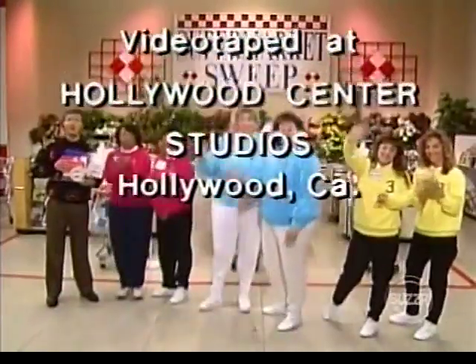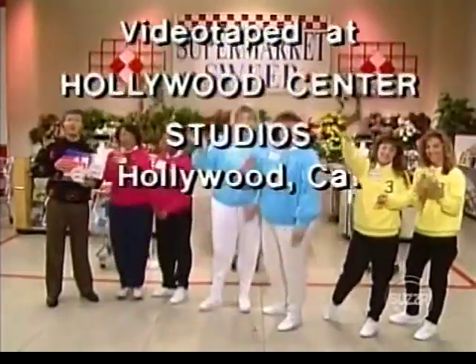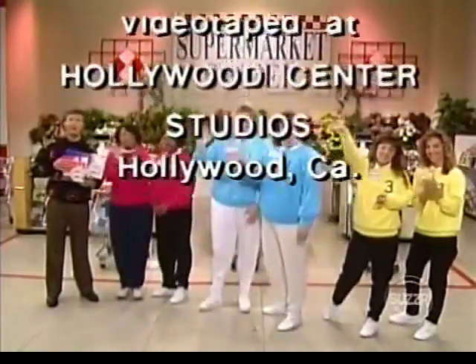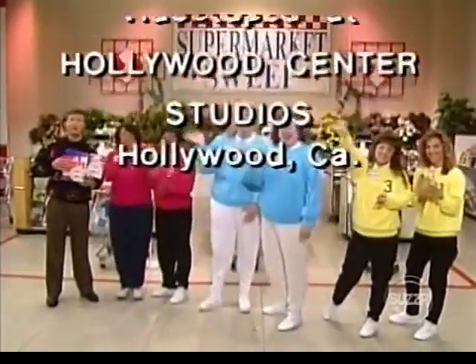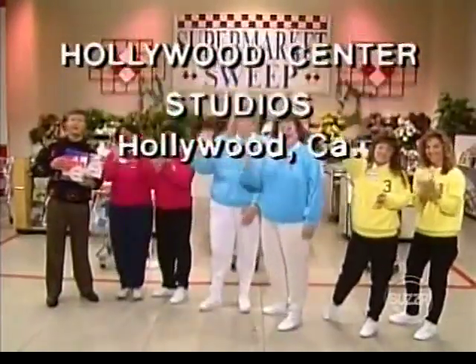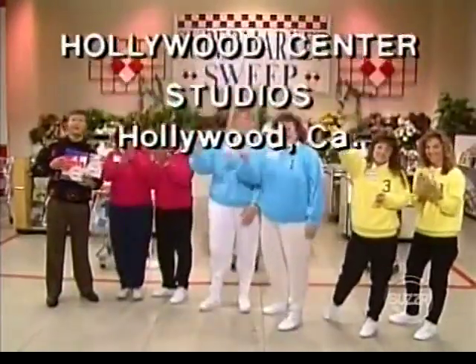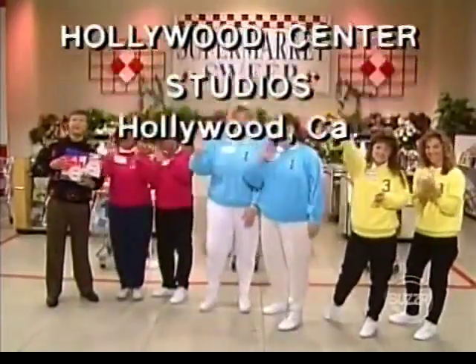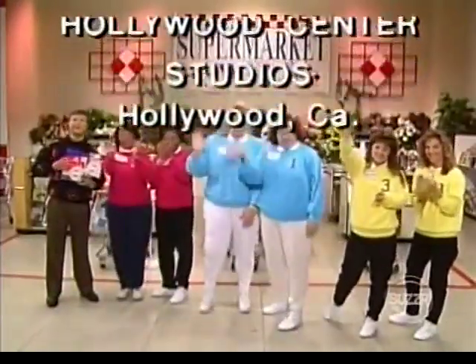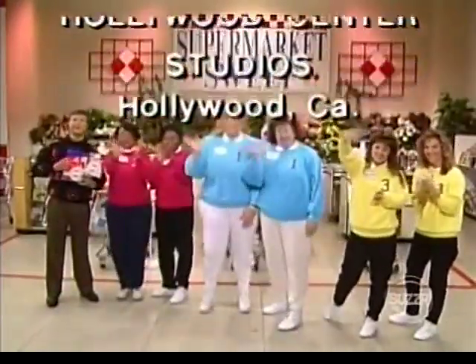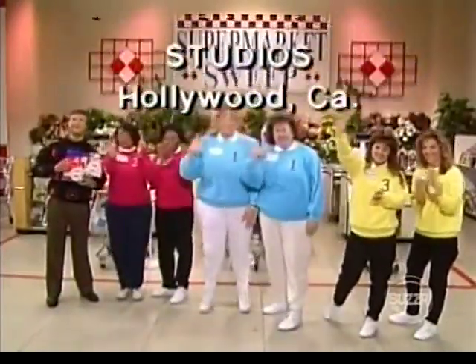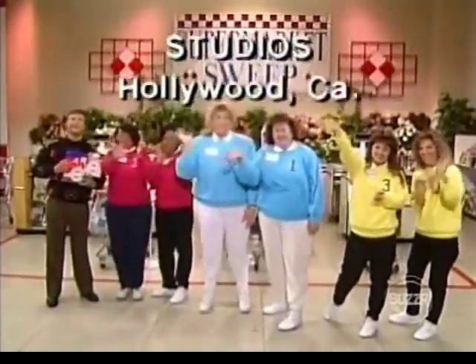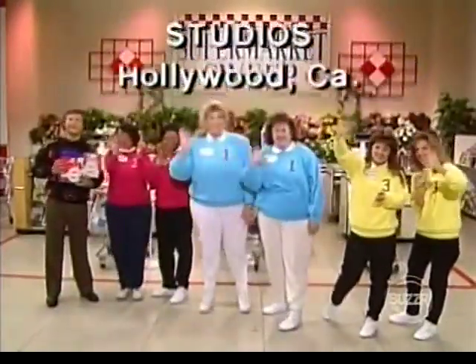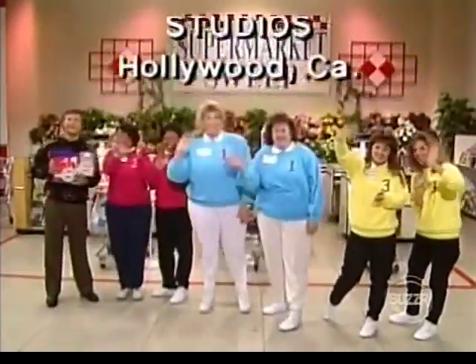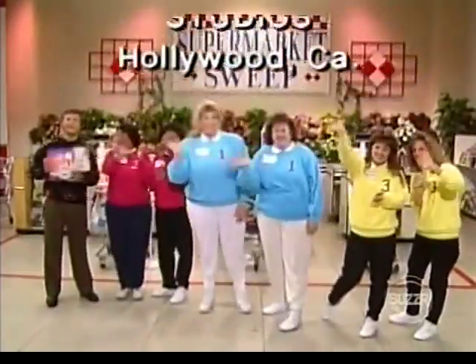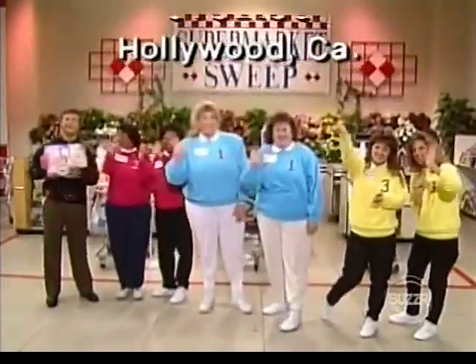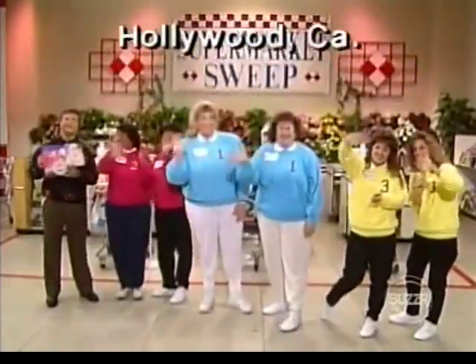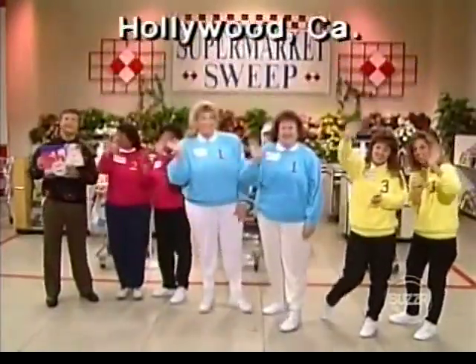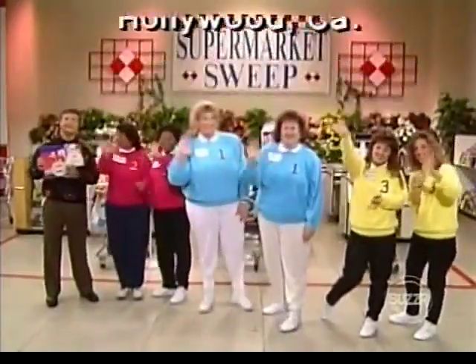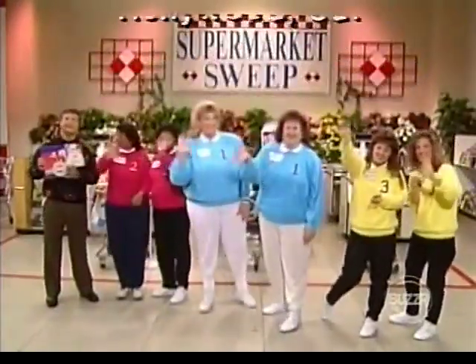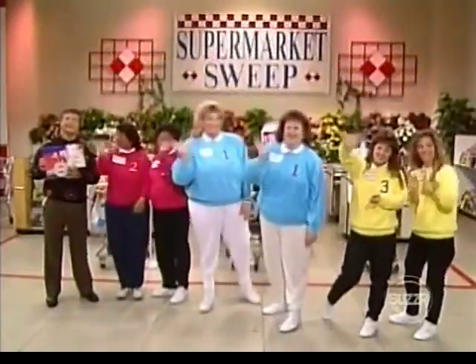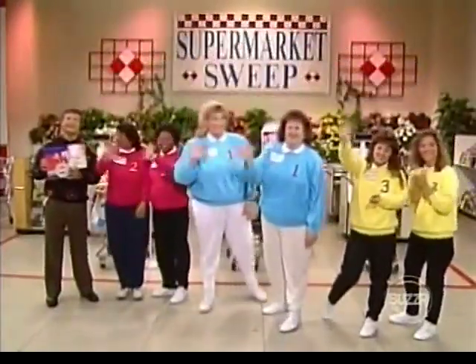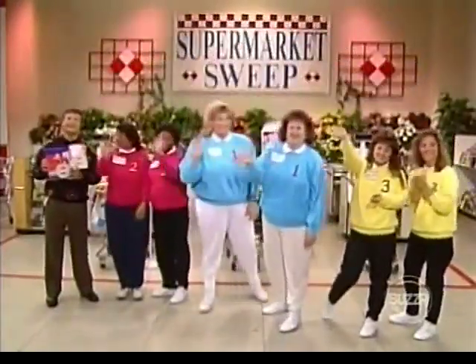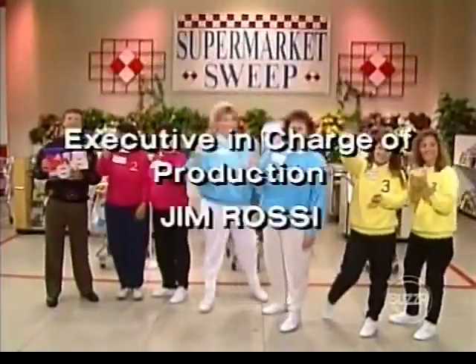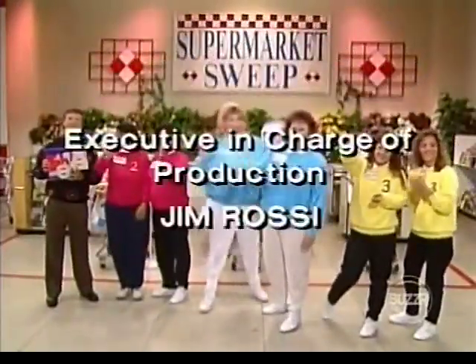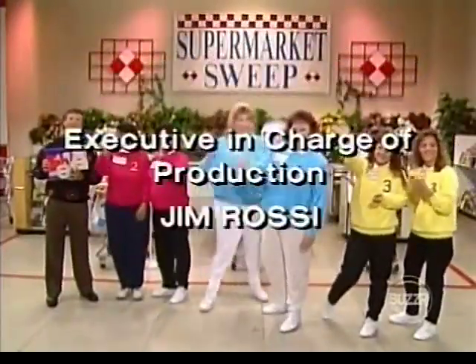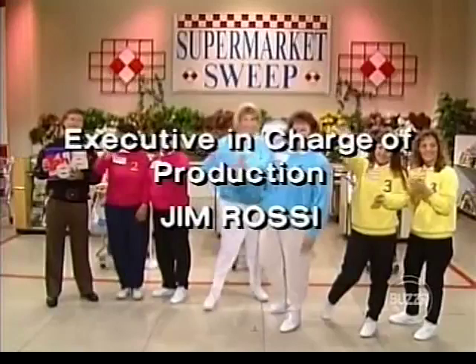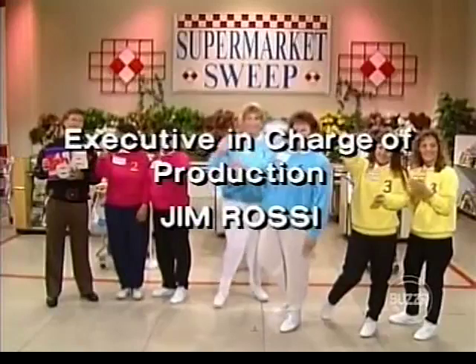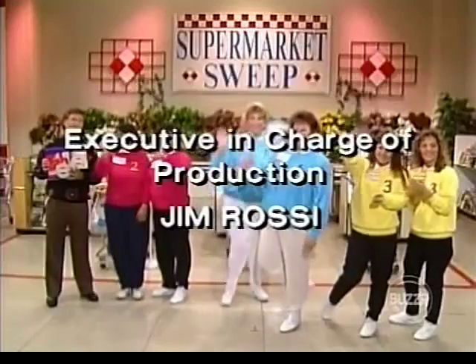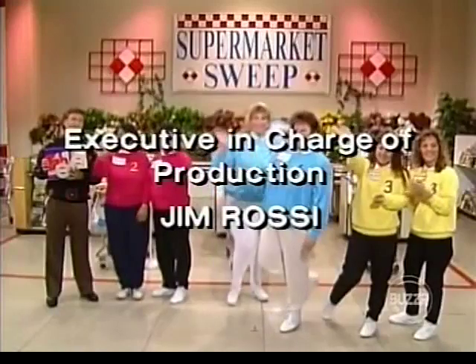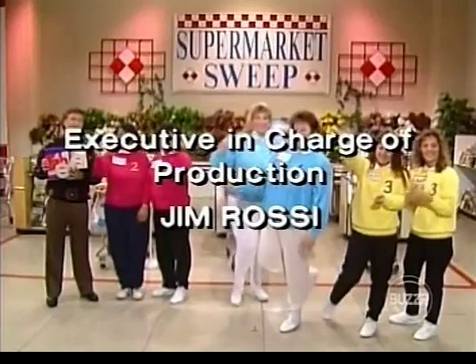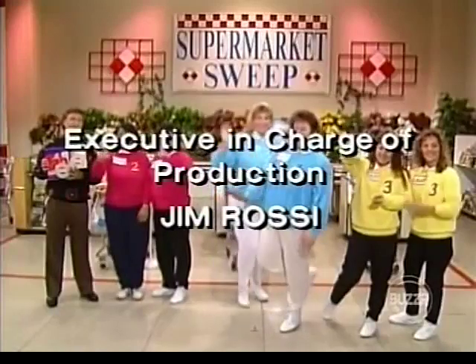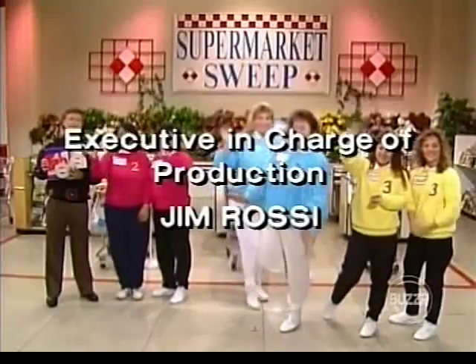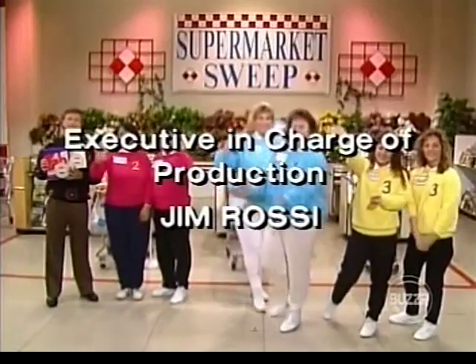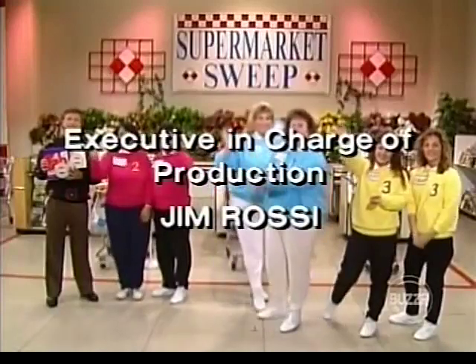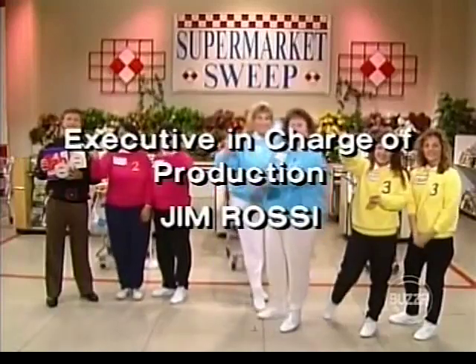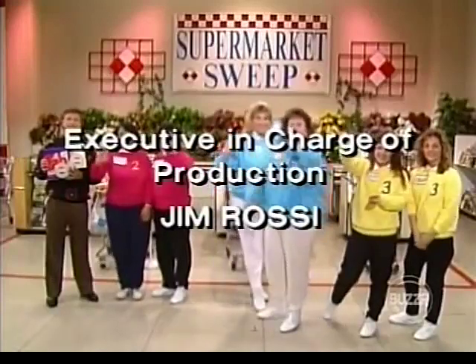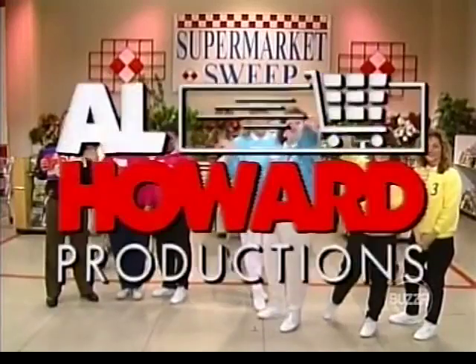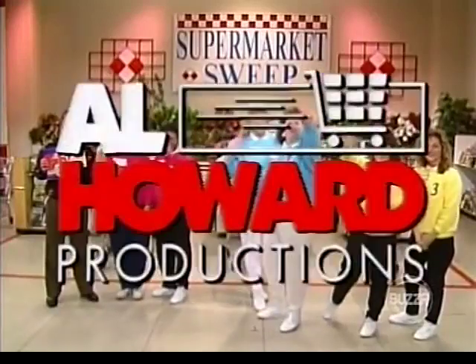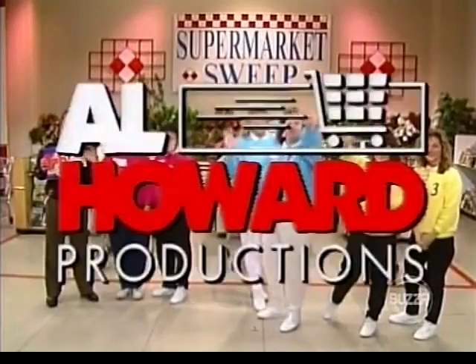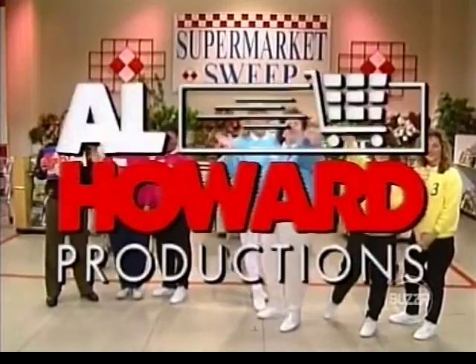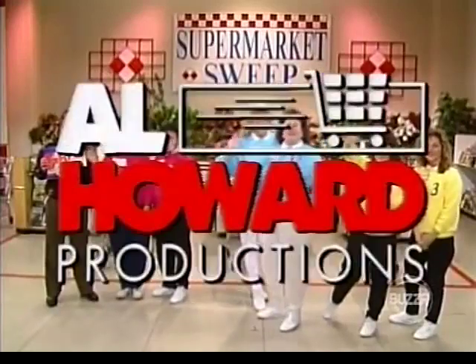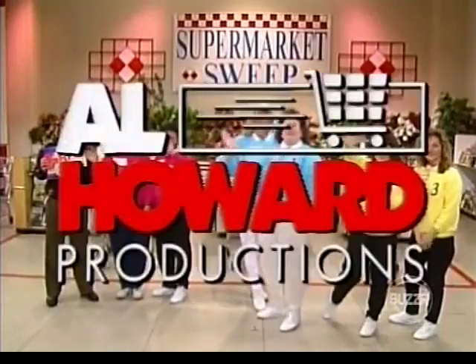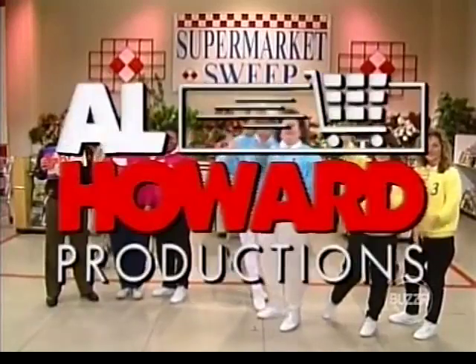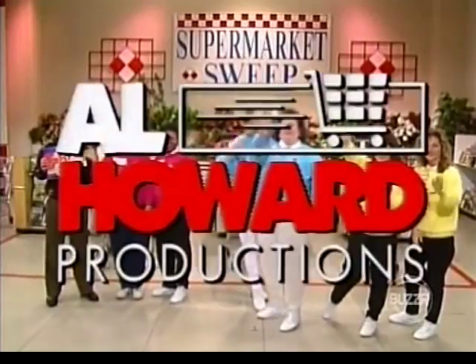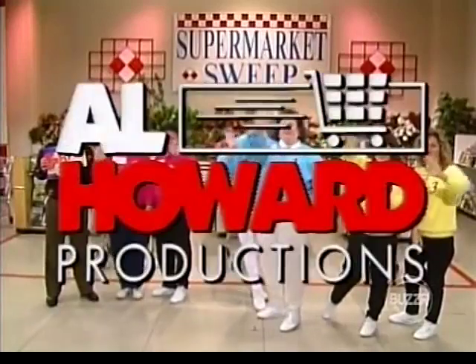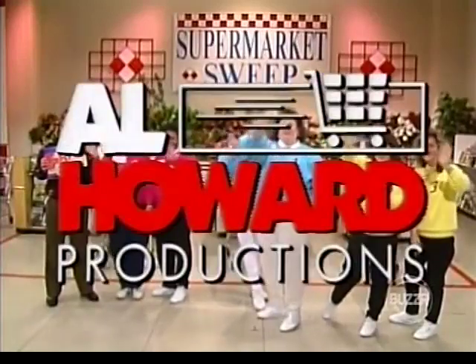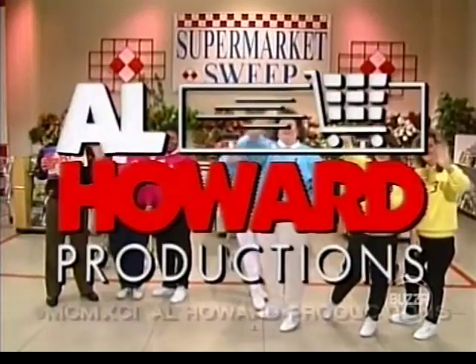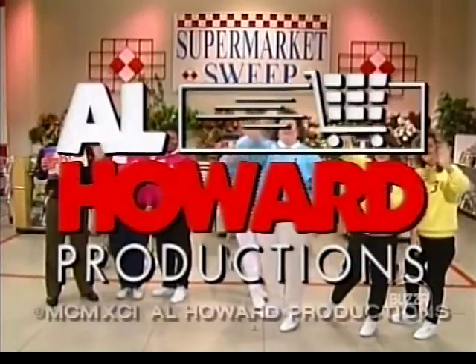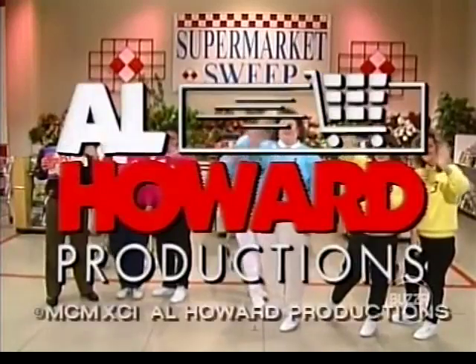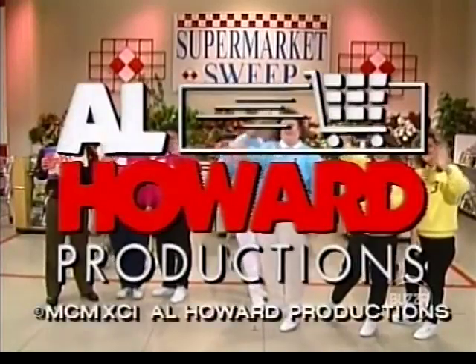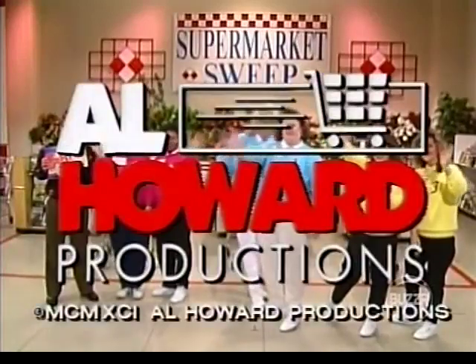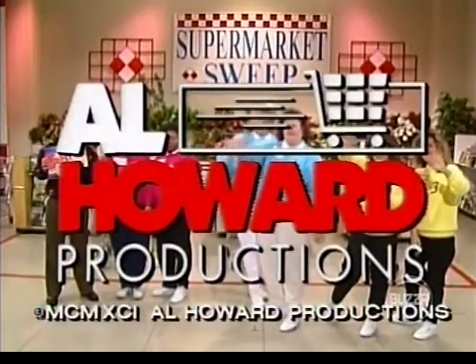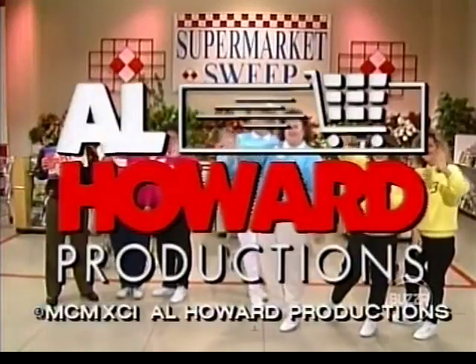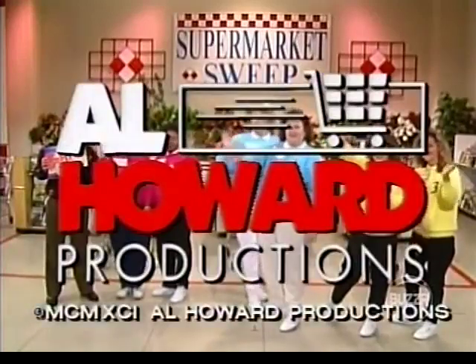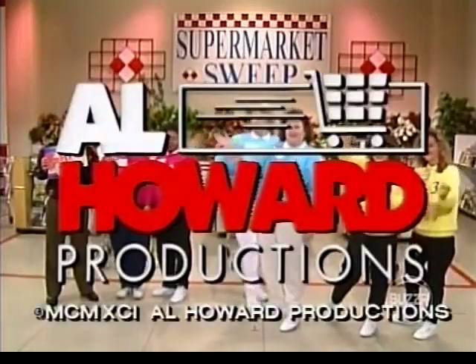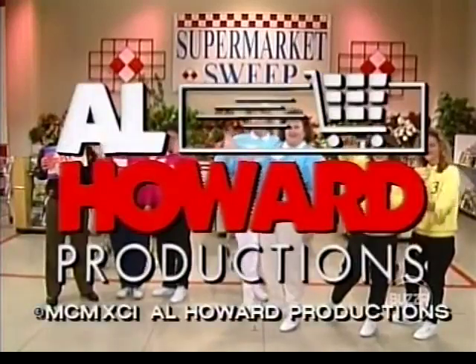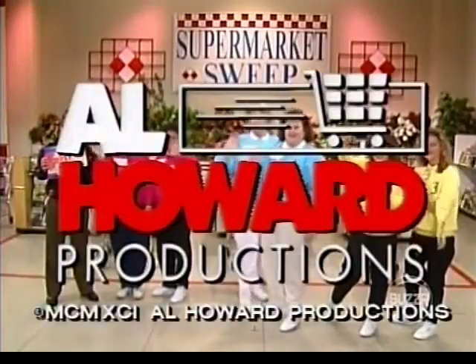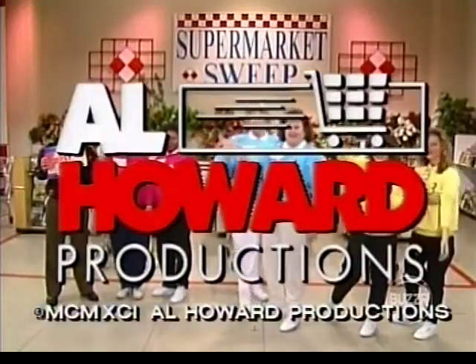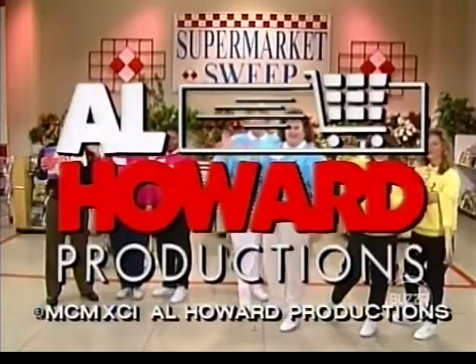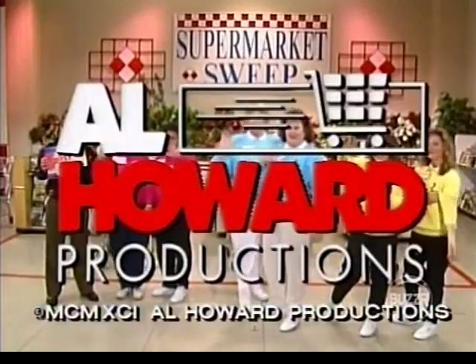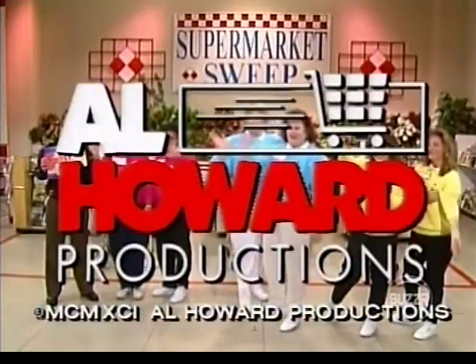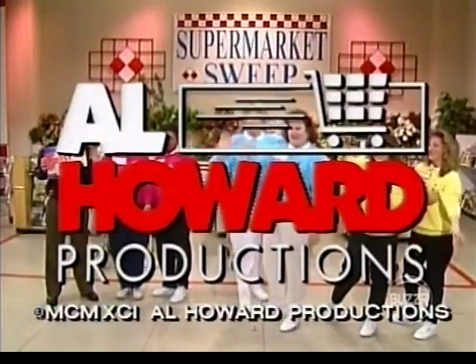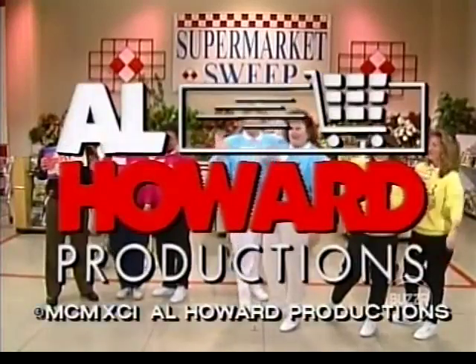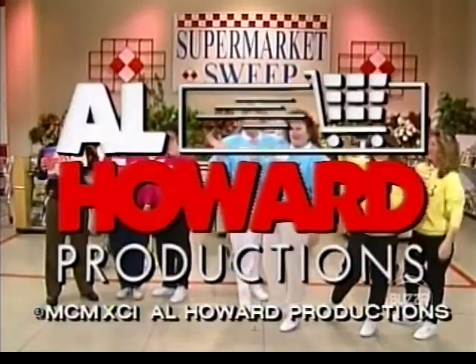This is David Ruprecht saying goodbye for Supermarket Sweep. Remember, the next time you're at a checkout counter and you hear that beep, think of the fun you could have on Supermarket Sweep. This is Johnny Gilbert speaking for Supermarket Sweep, an Al Howard production.